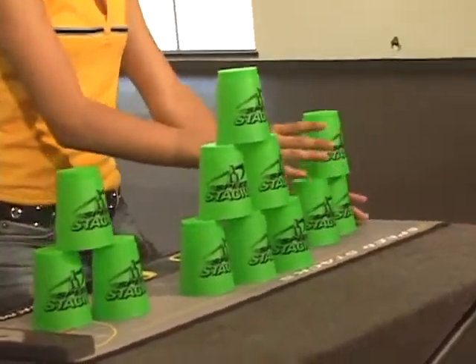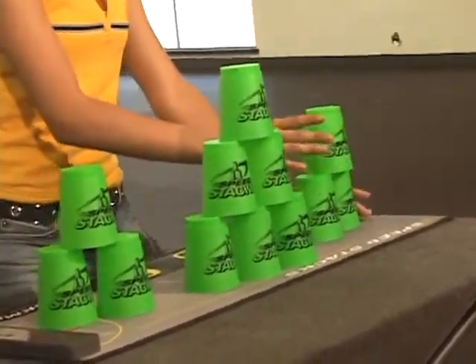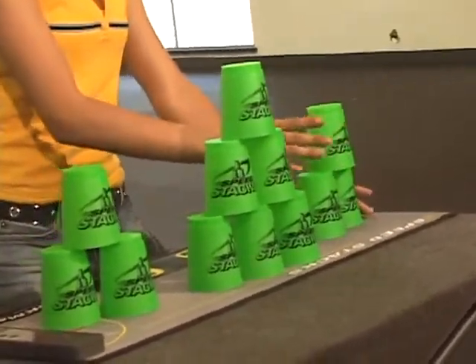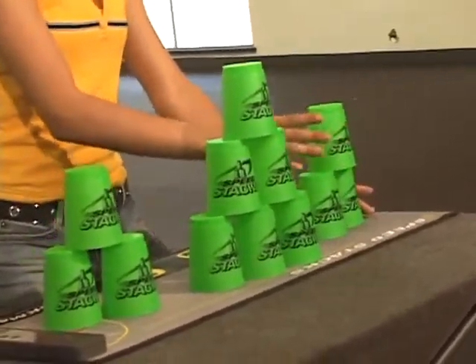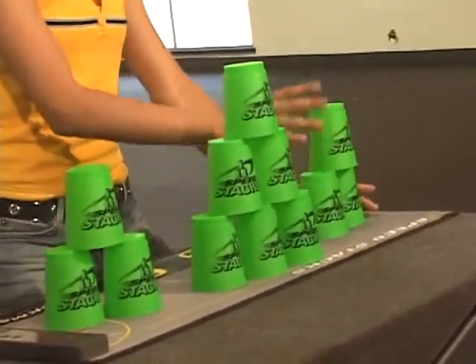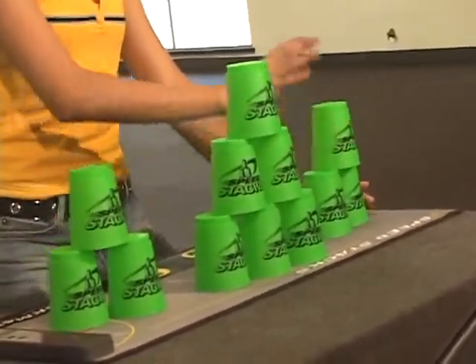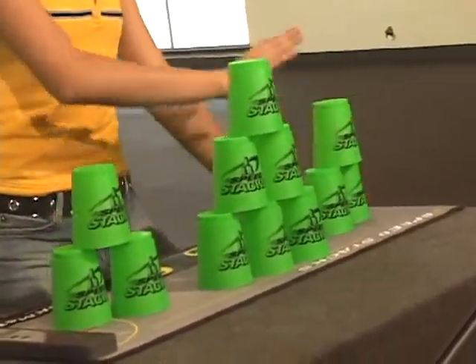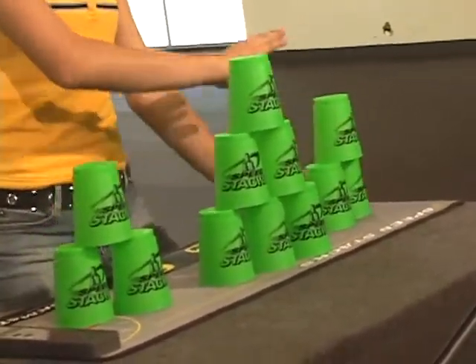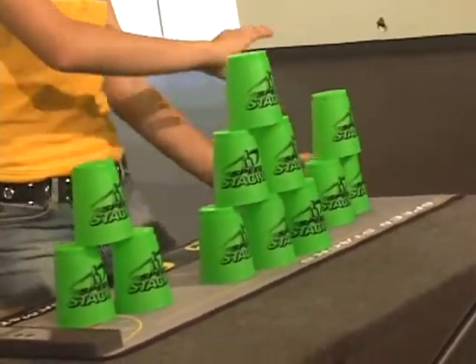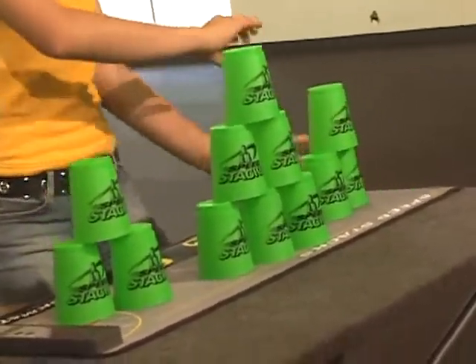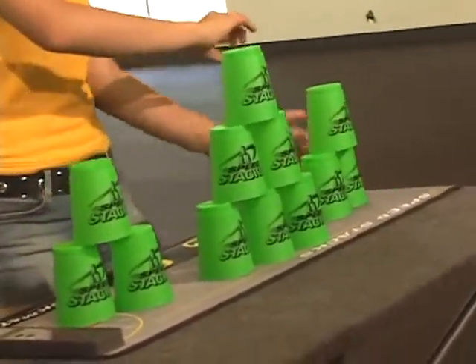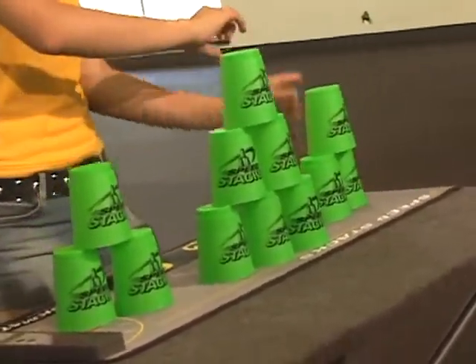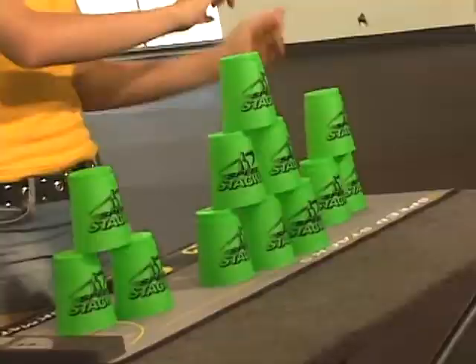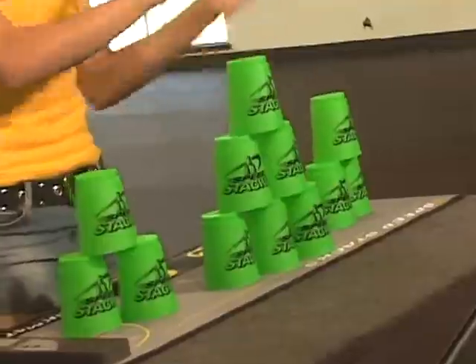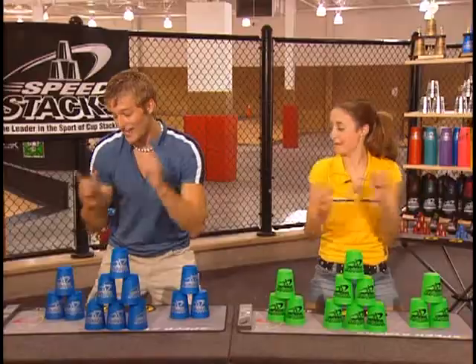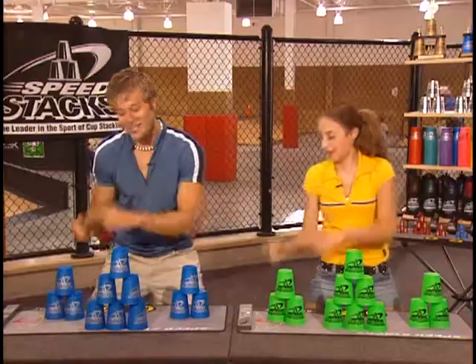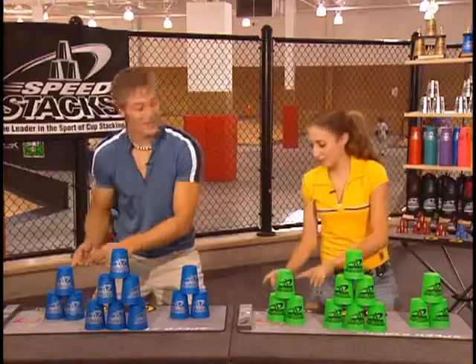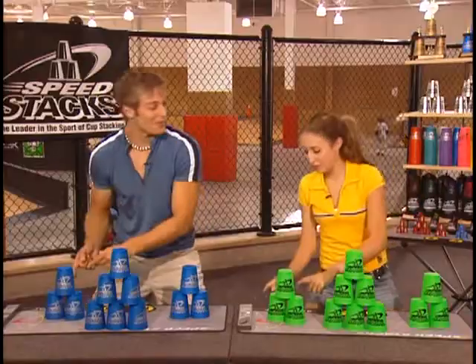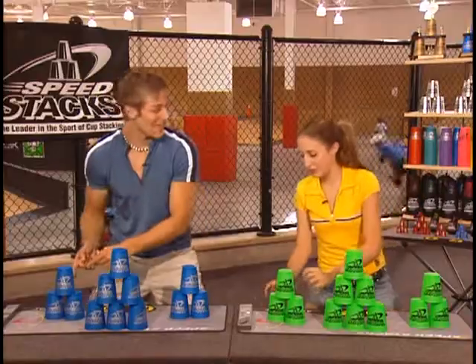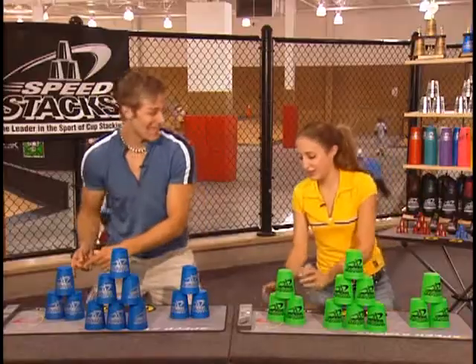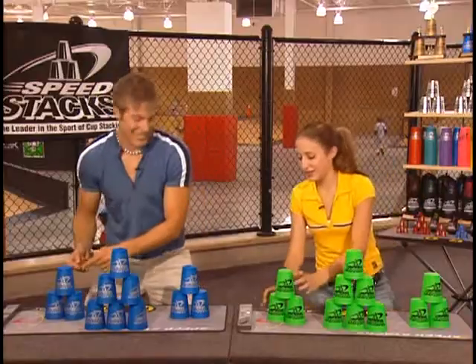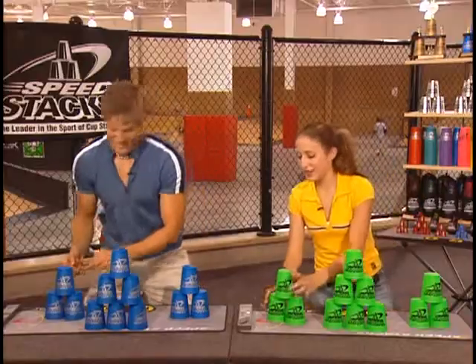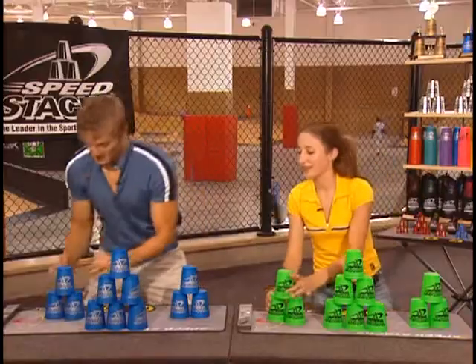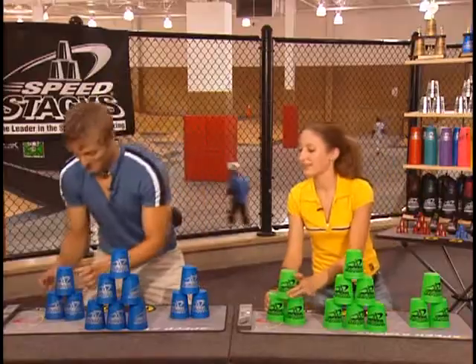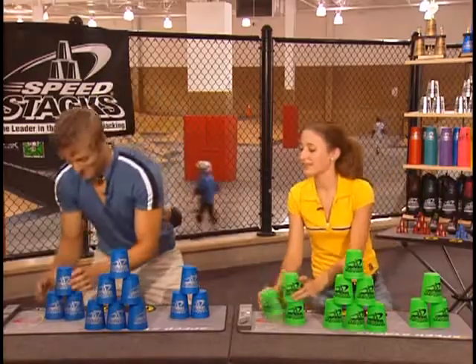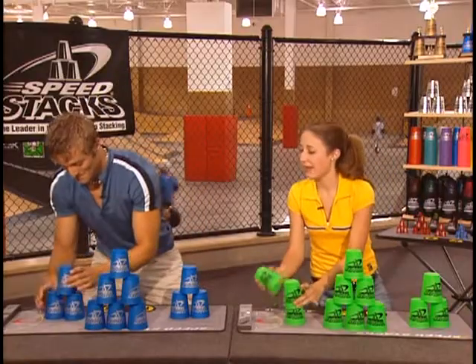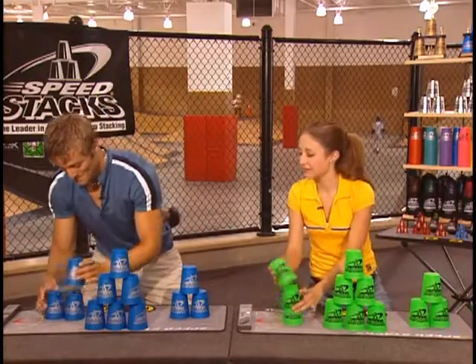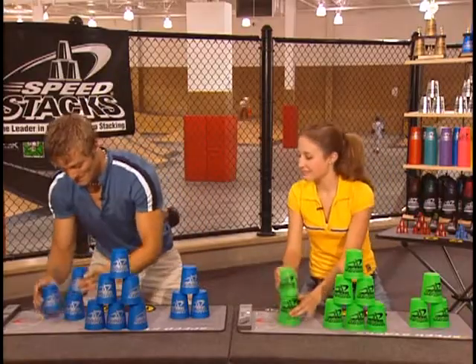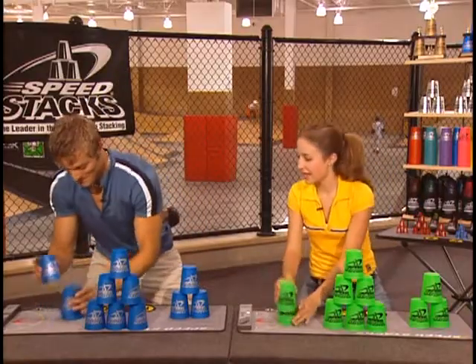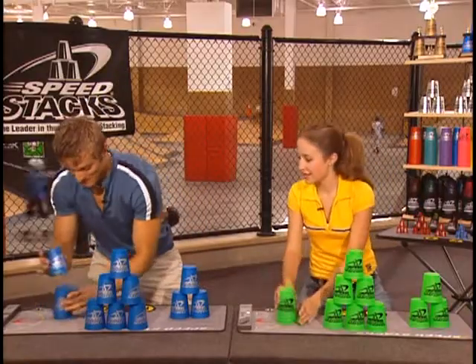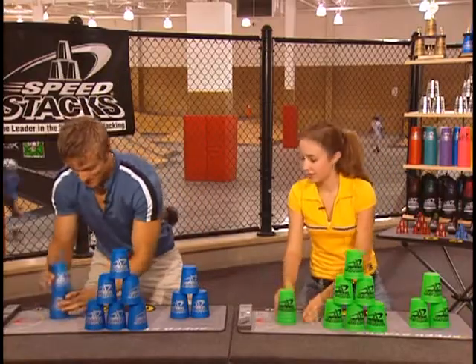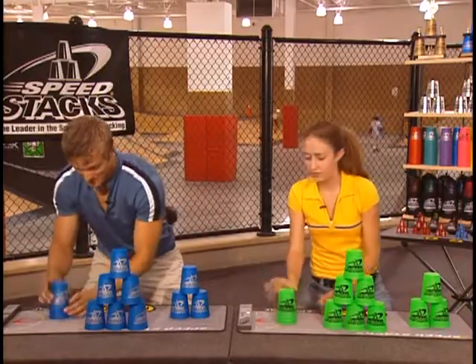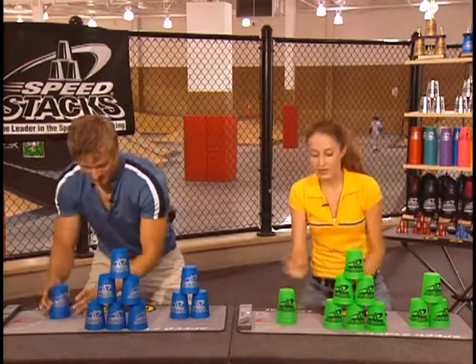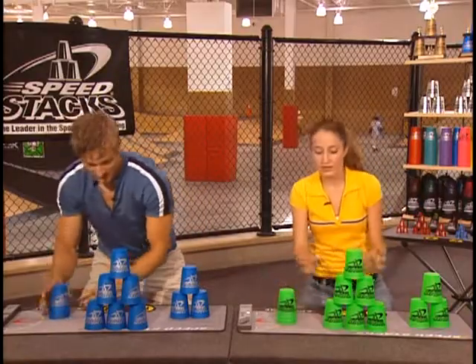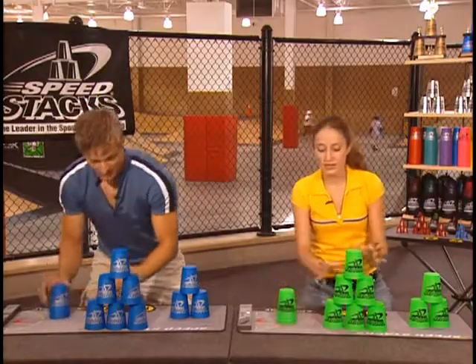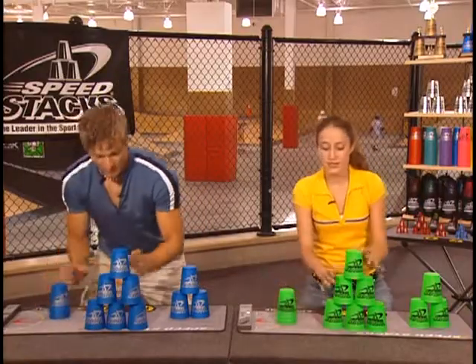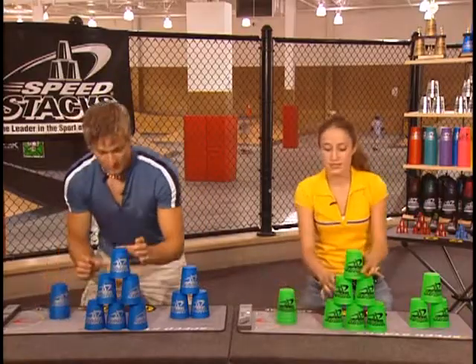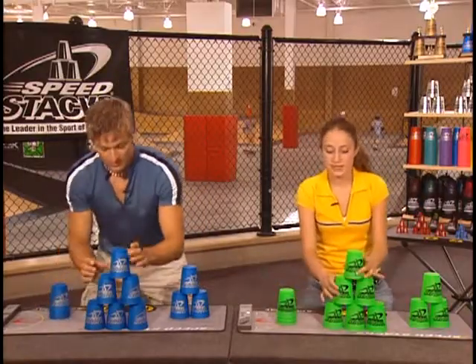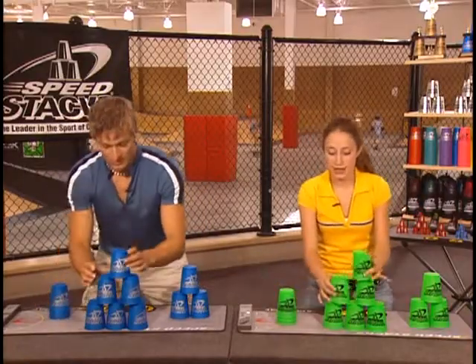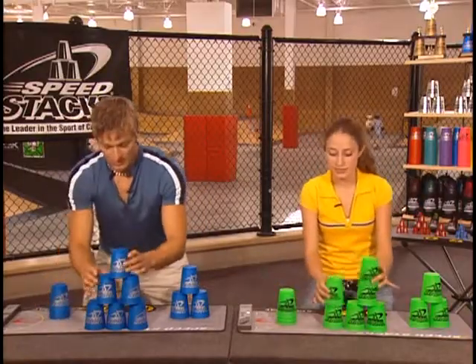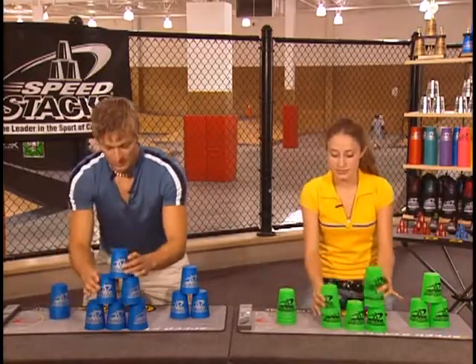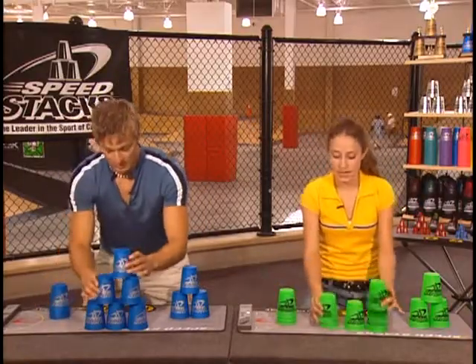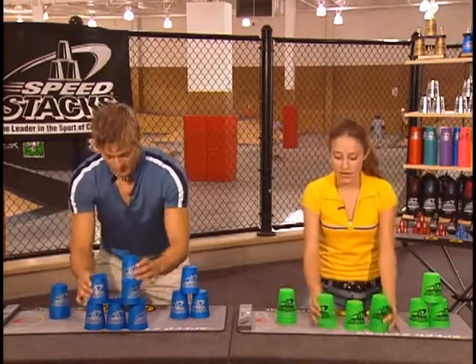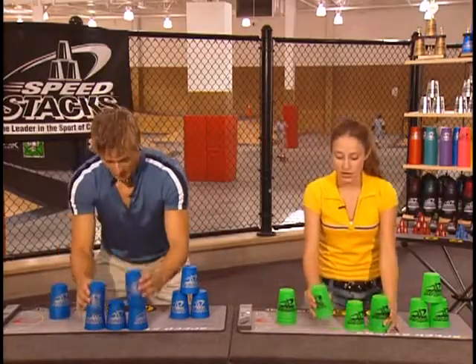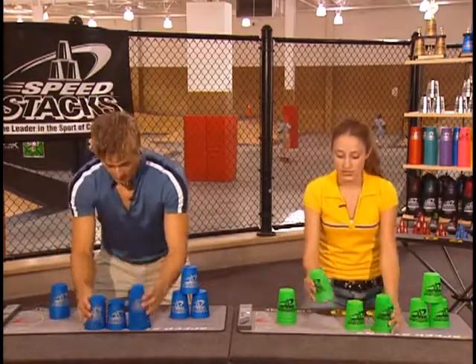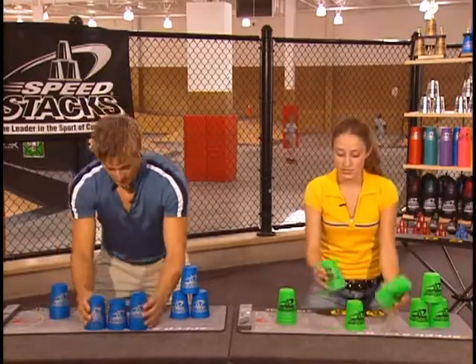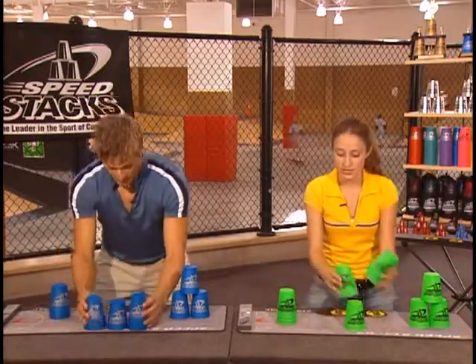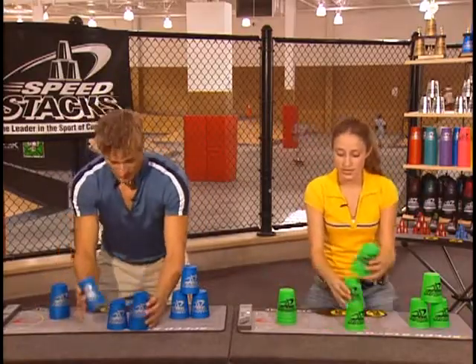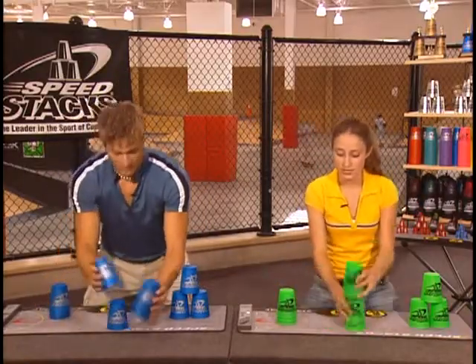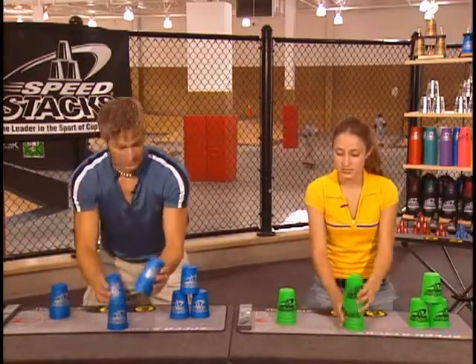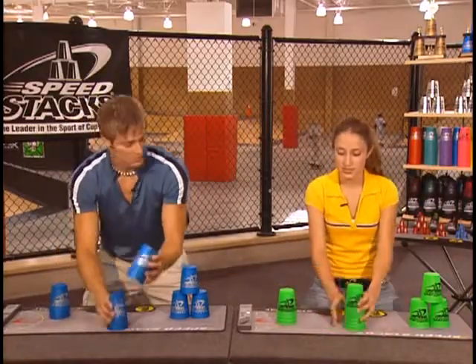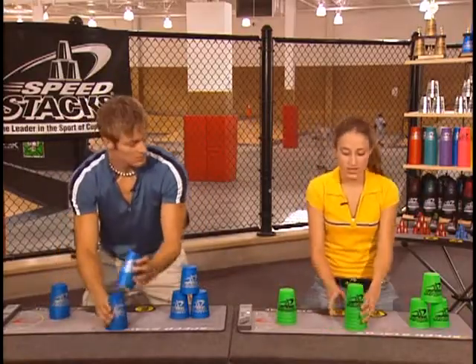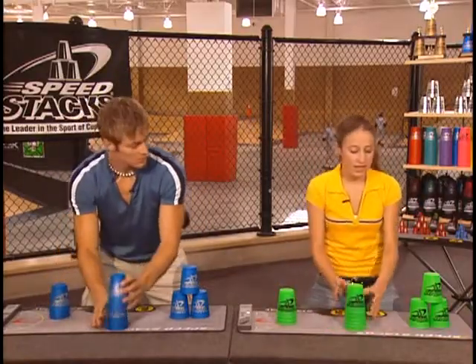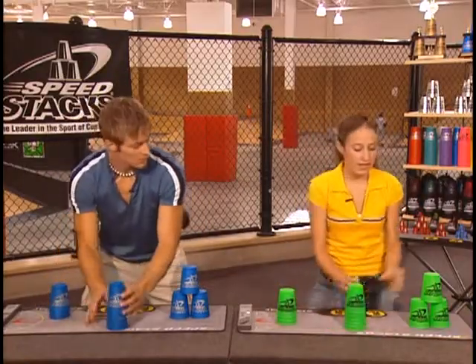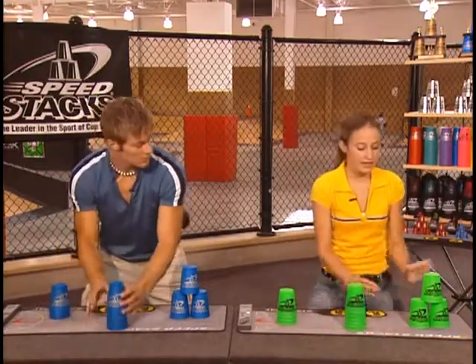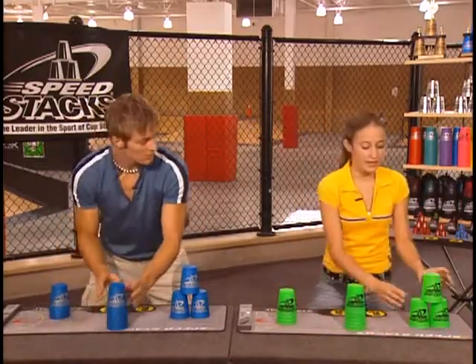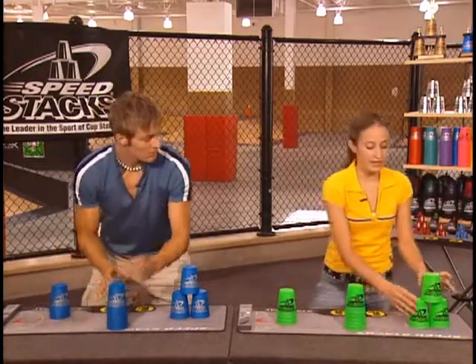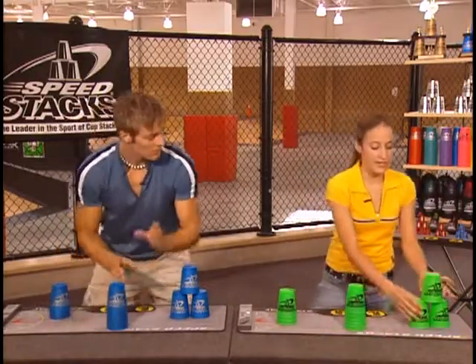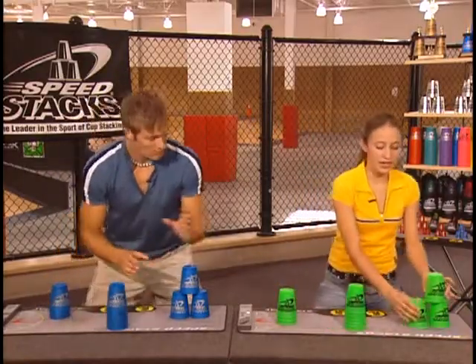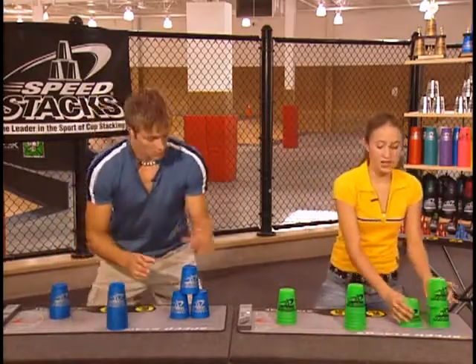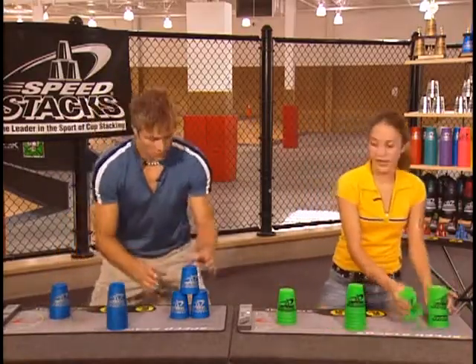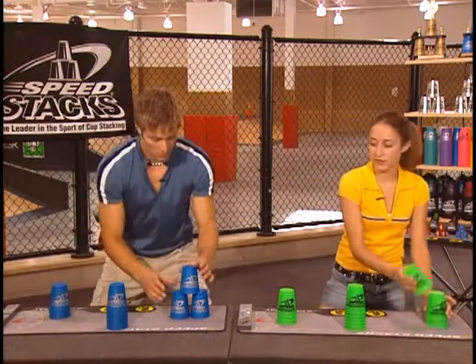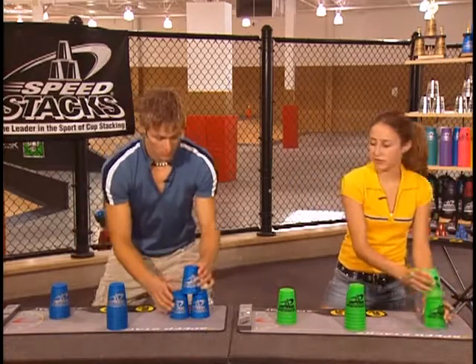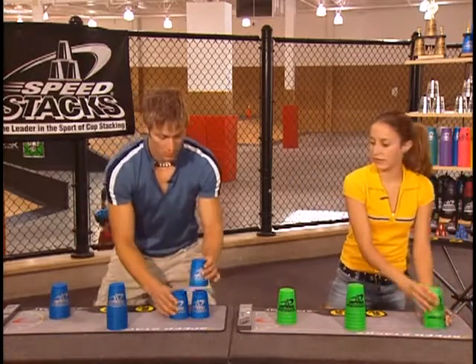Now where do we go? Back to the beginning. Down-stack our three, down-stack our six, and down-stack our last three.